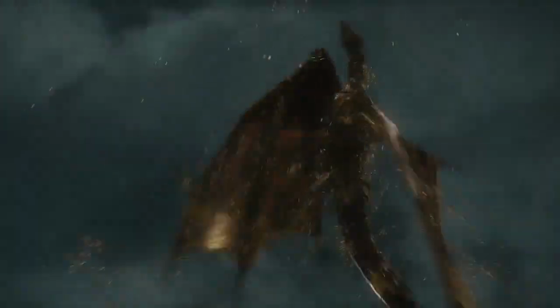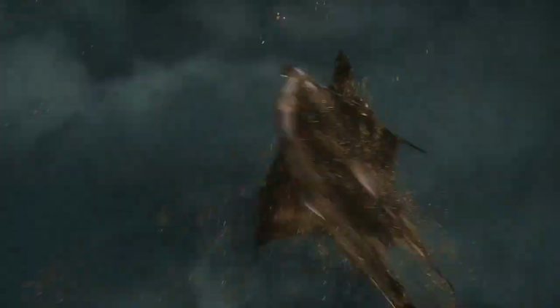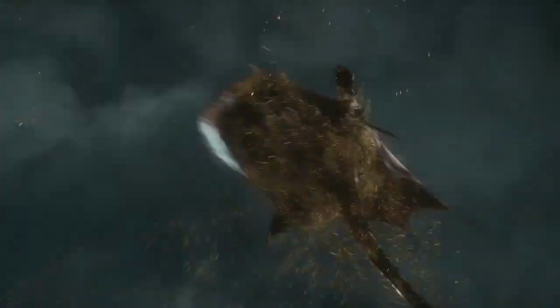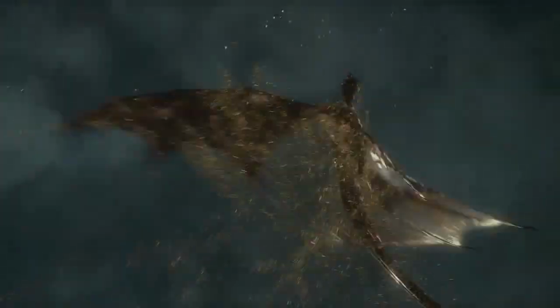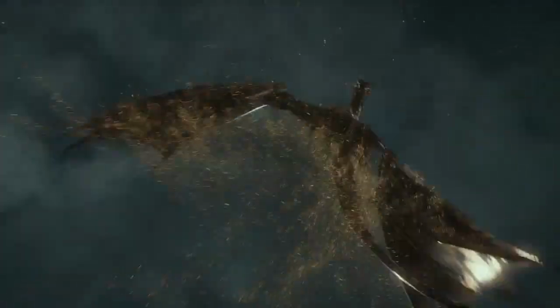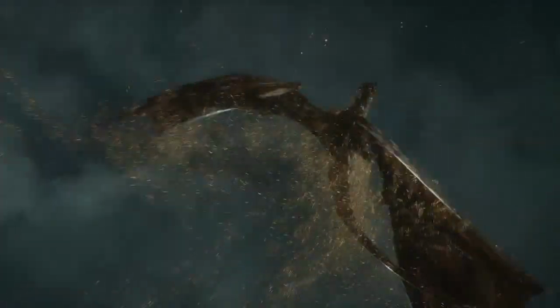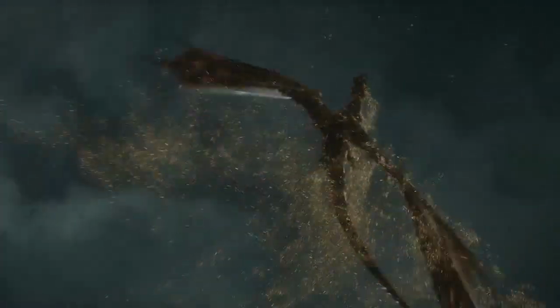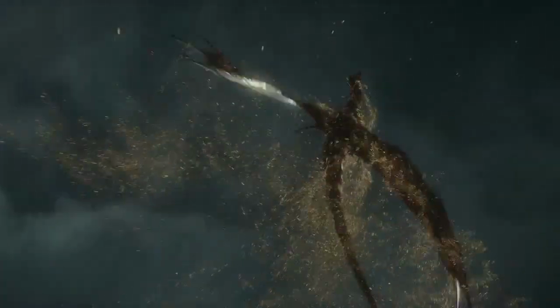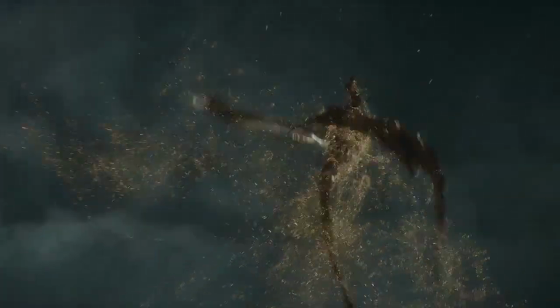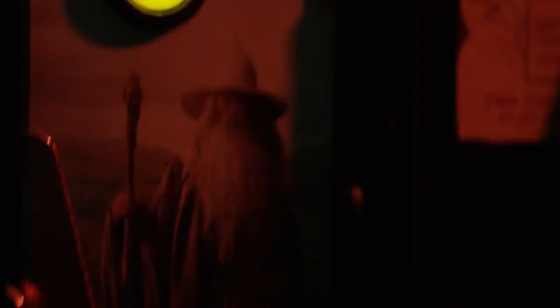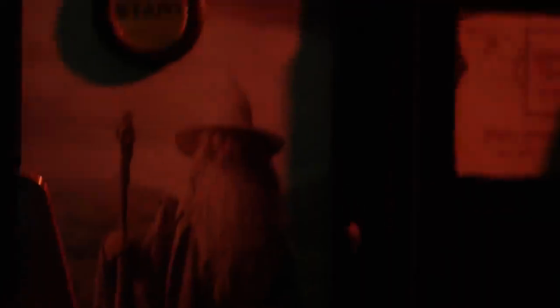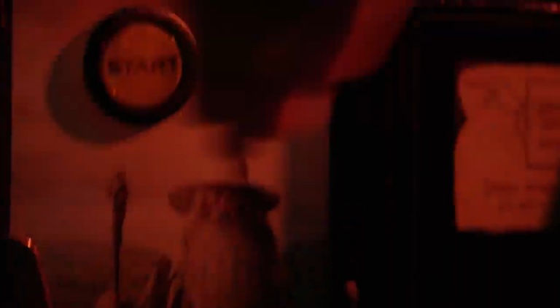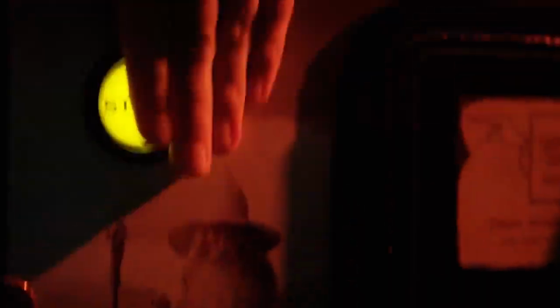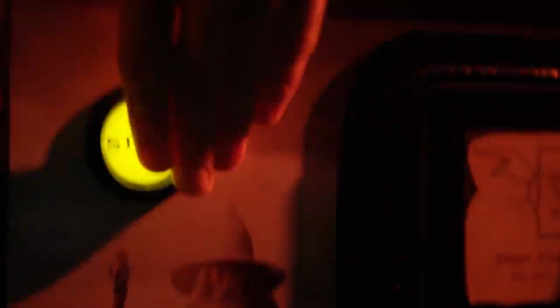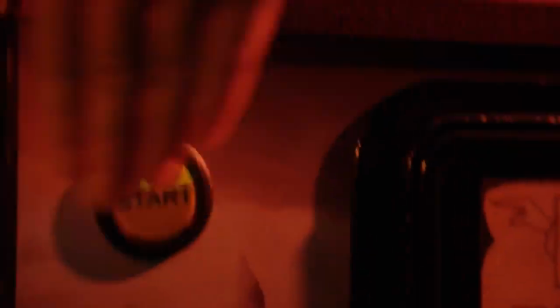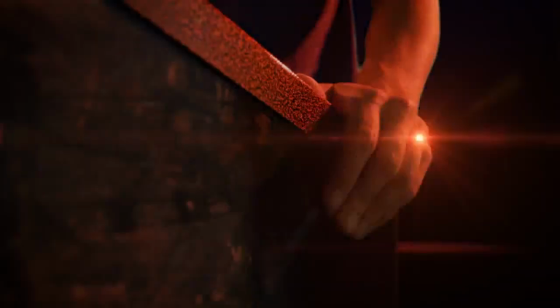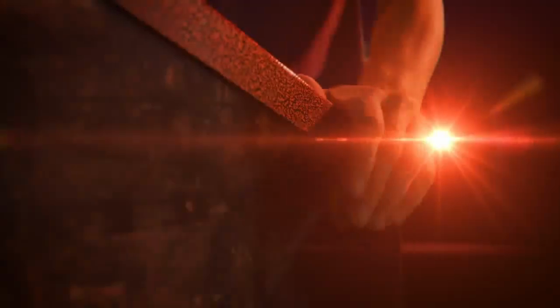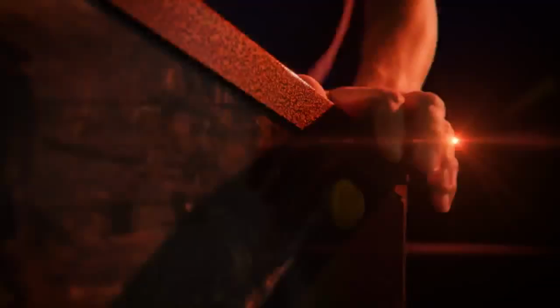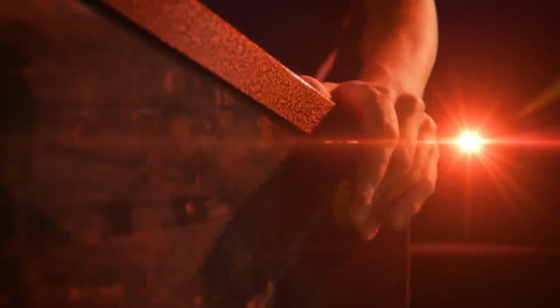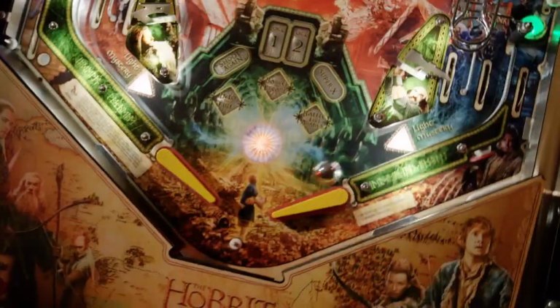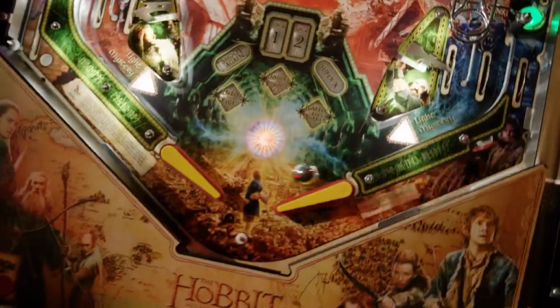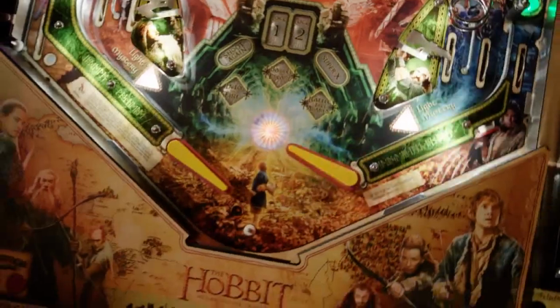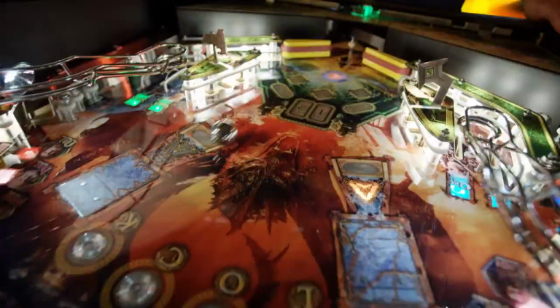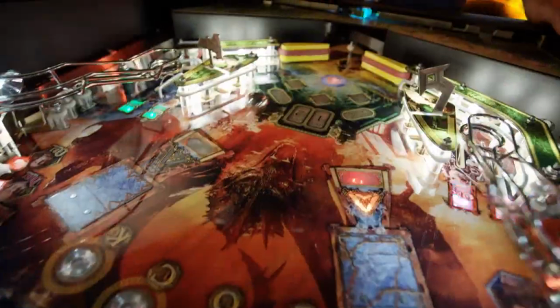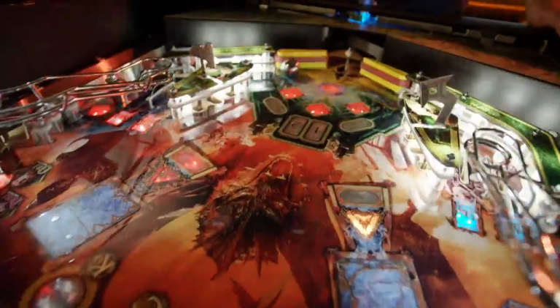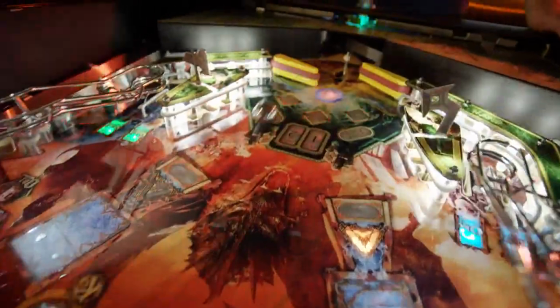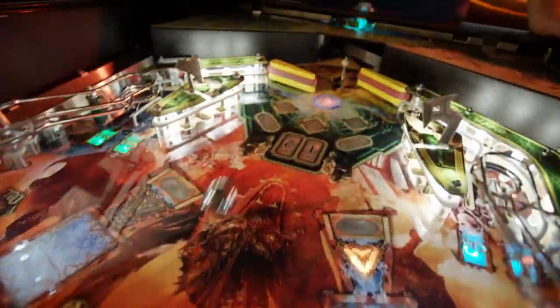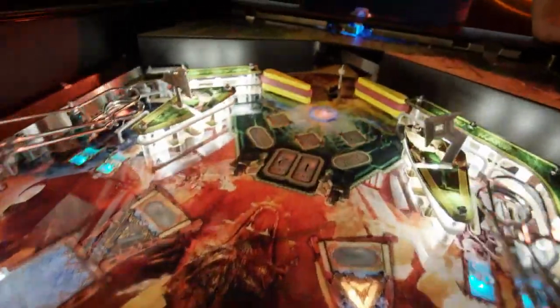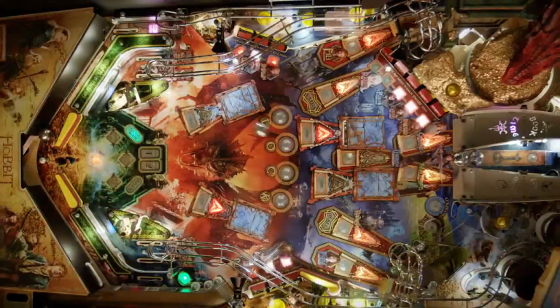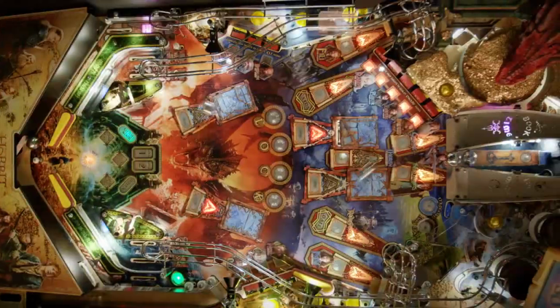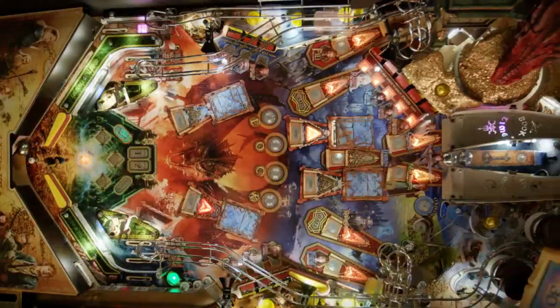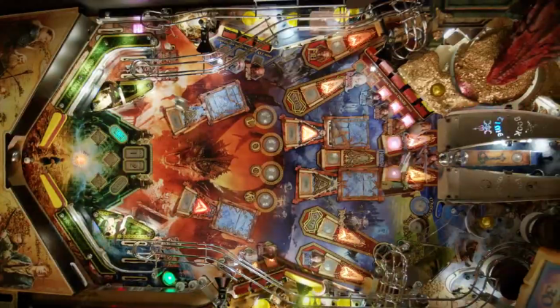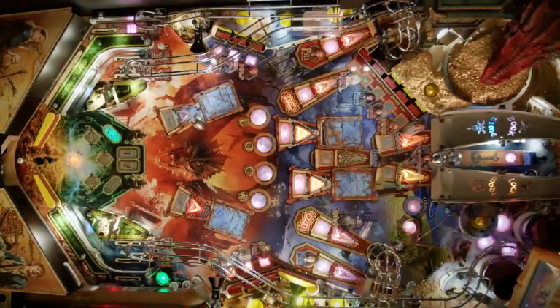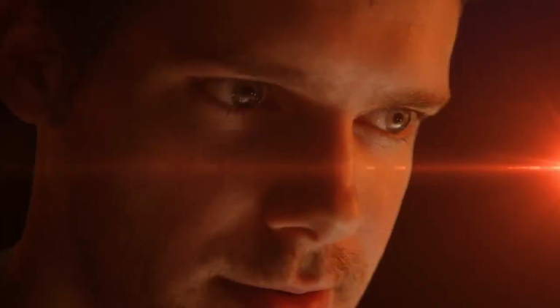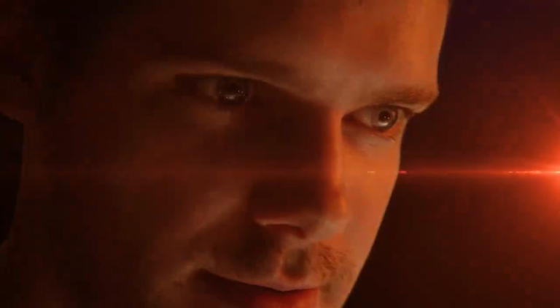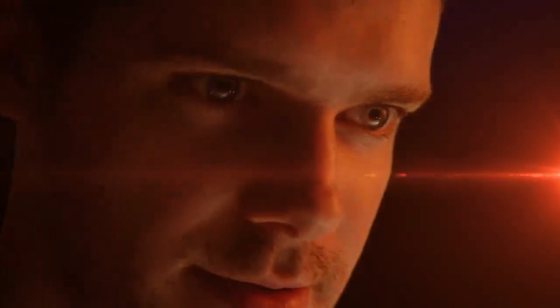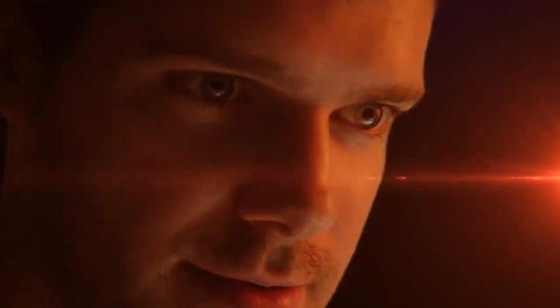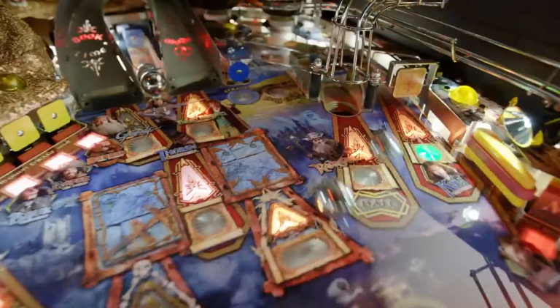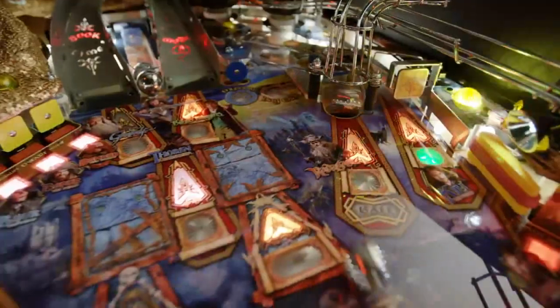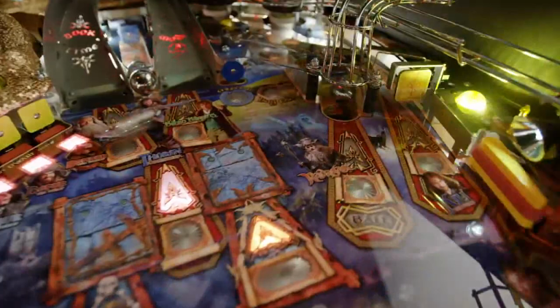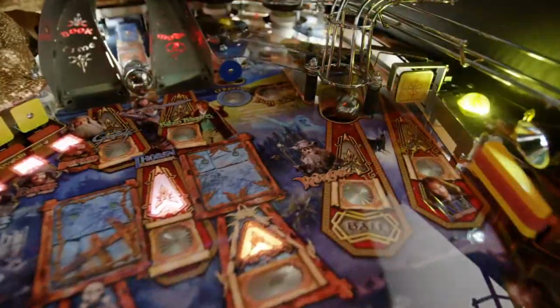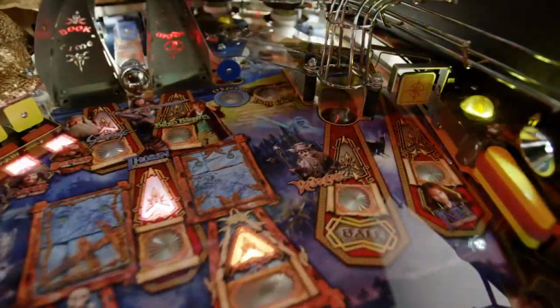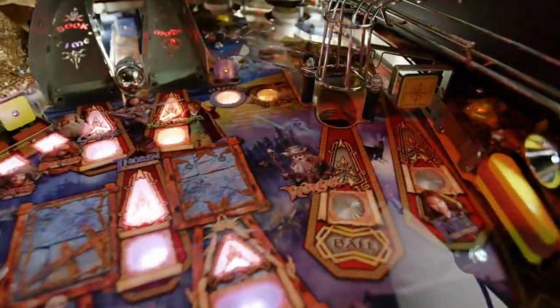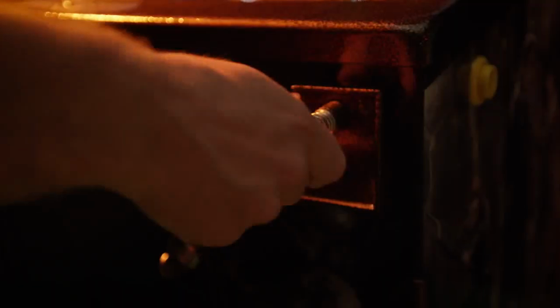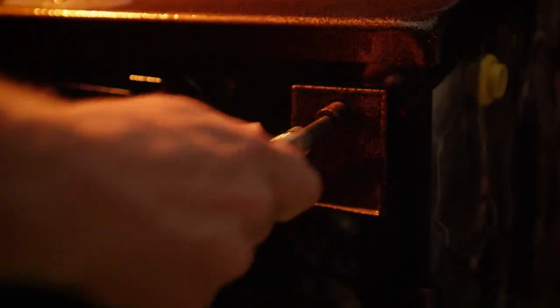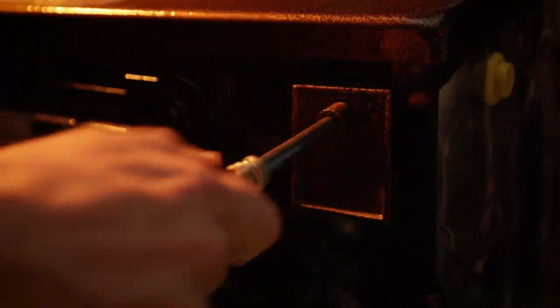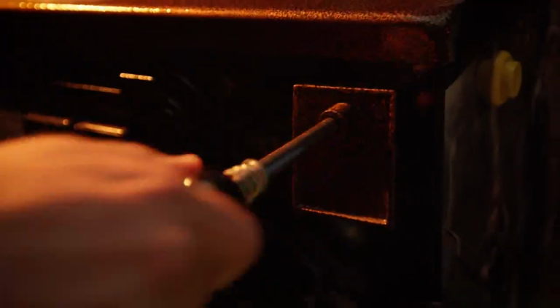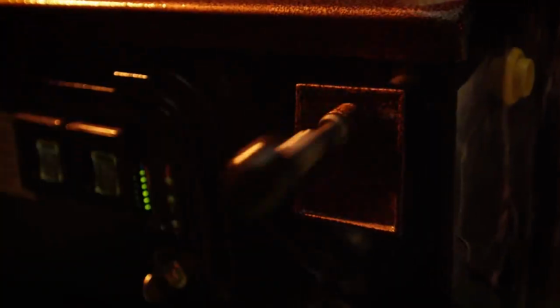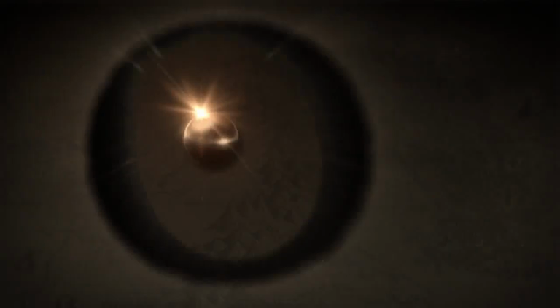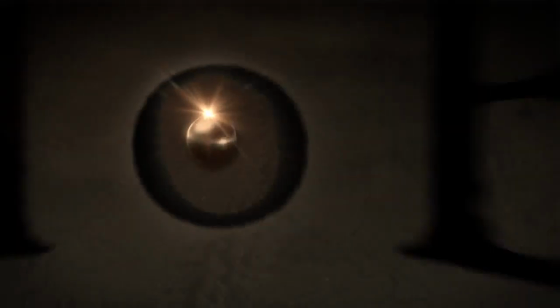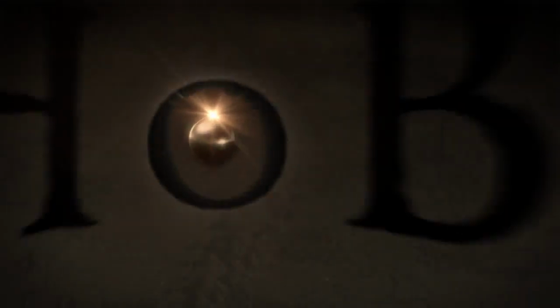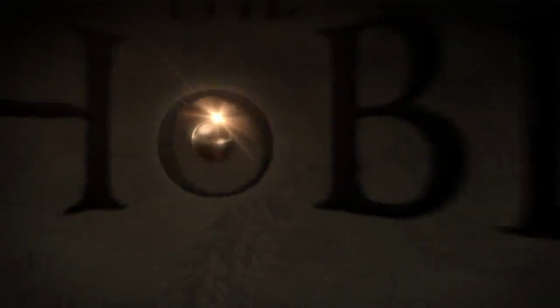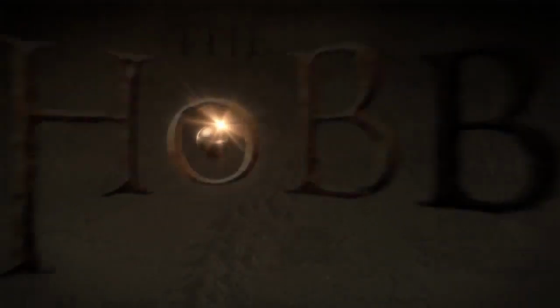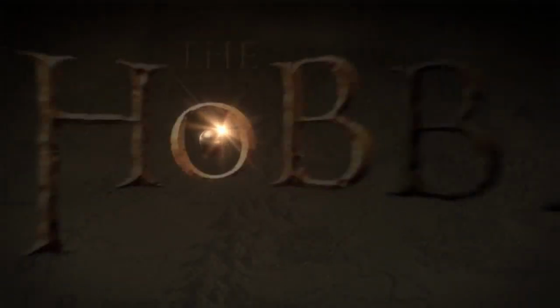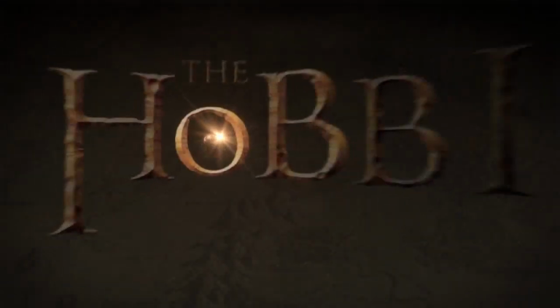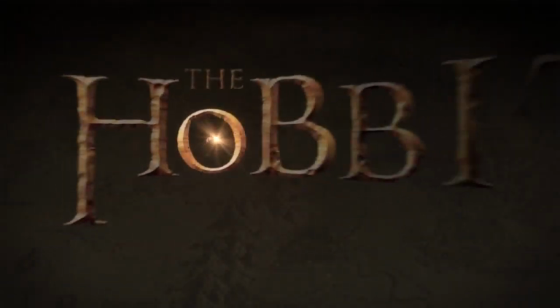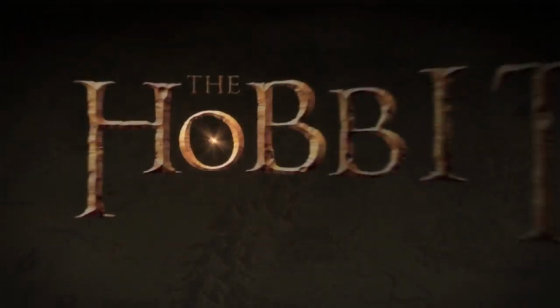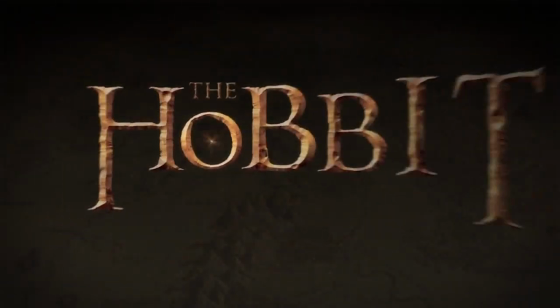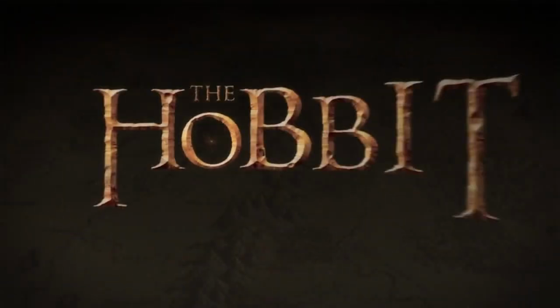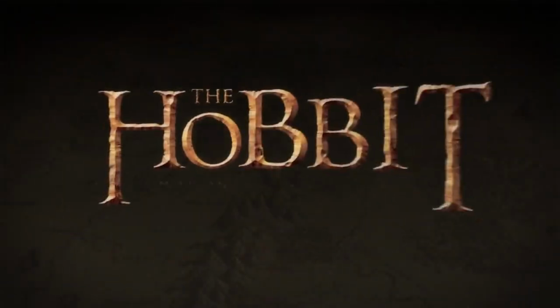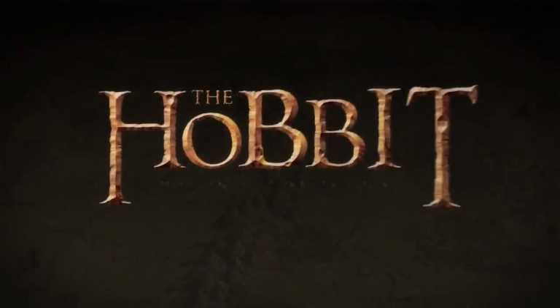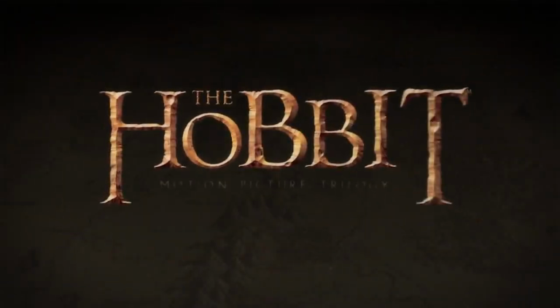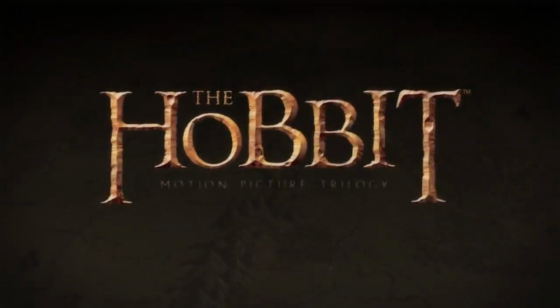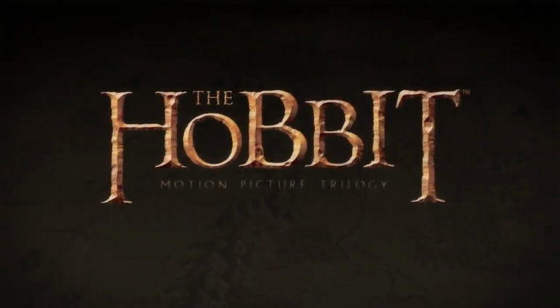Let the power of pinball bring you closer to the wonders of Middle-earth. The Hobbit.